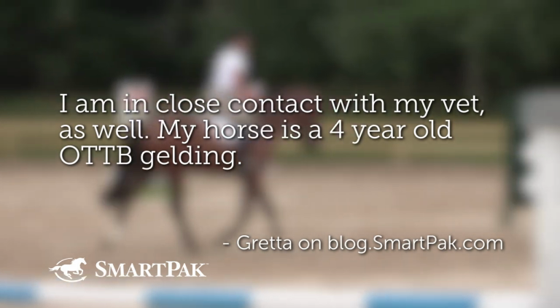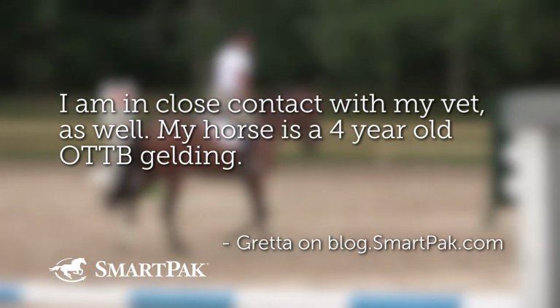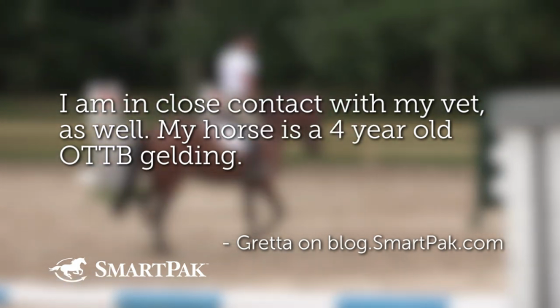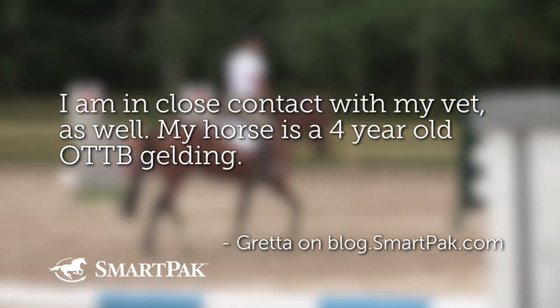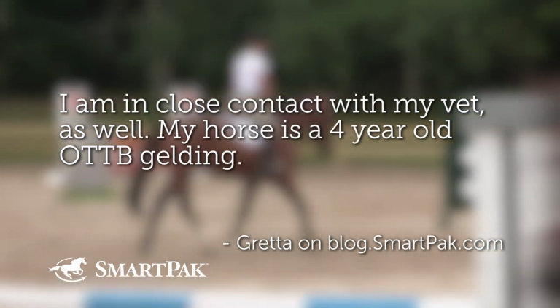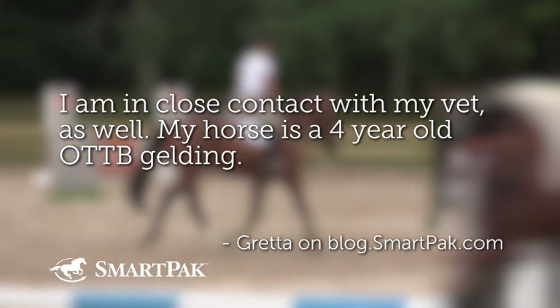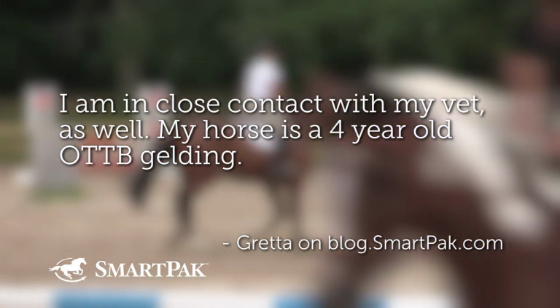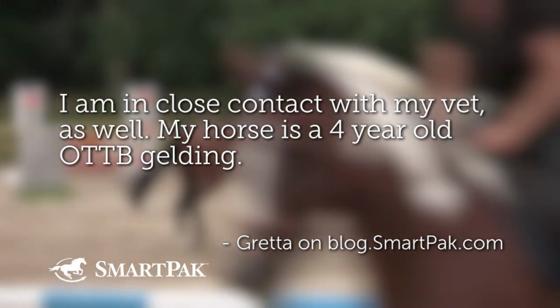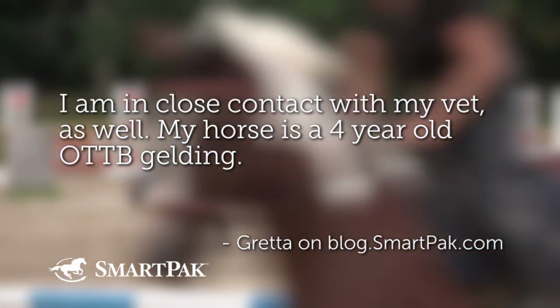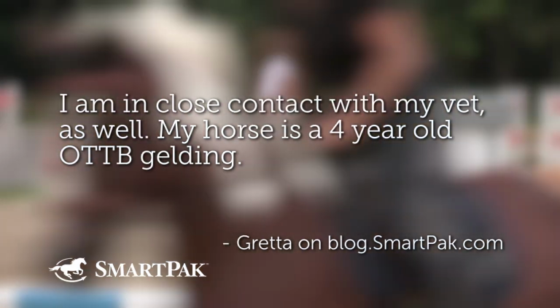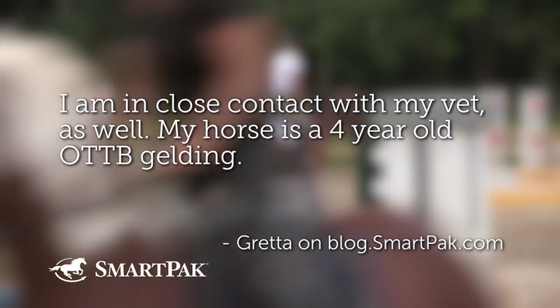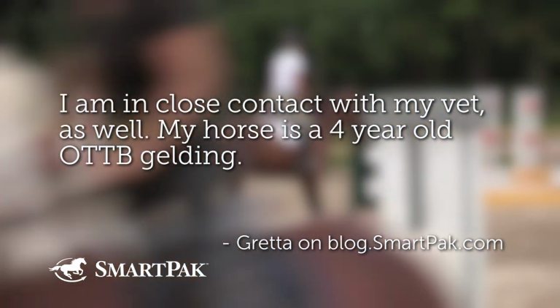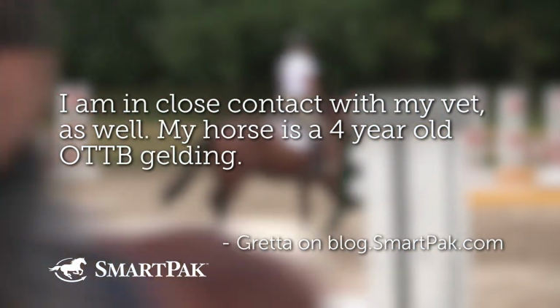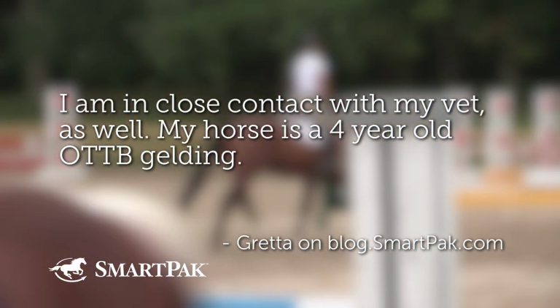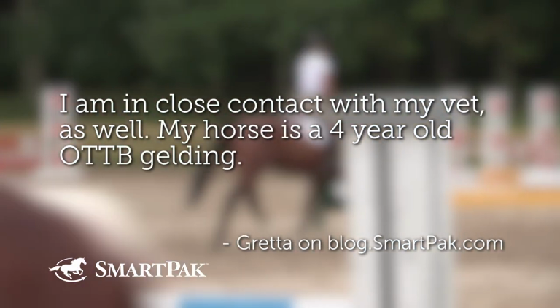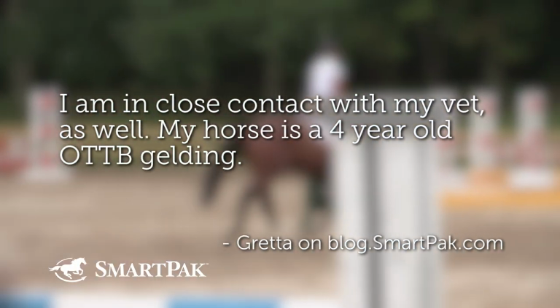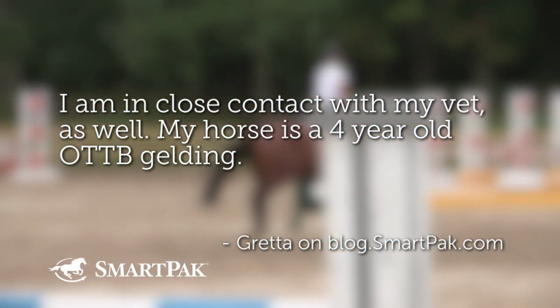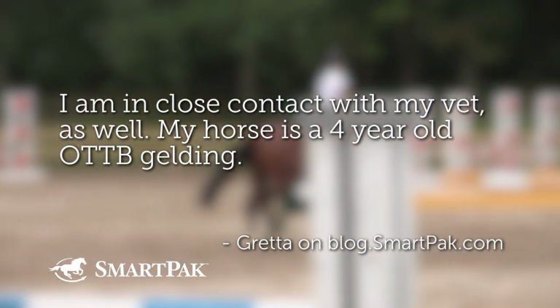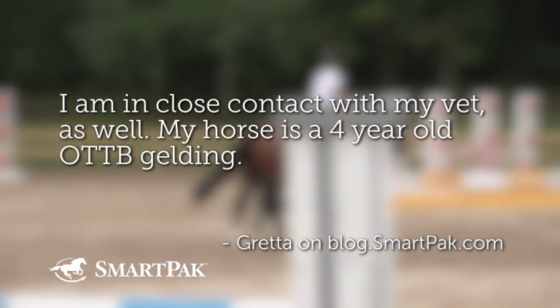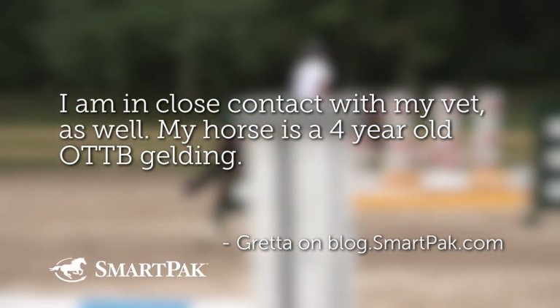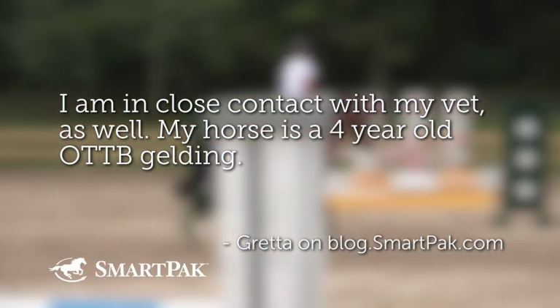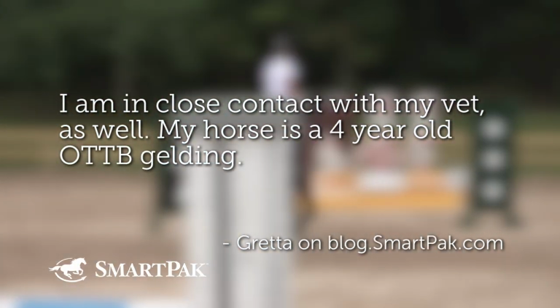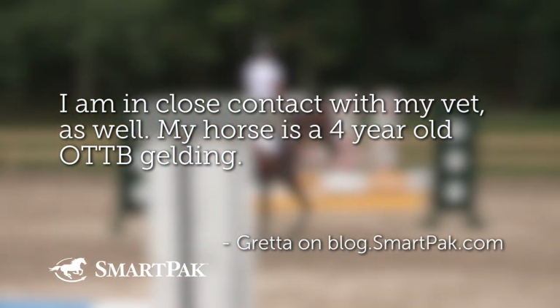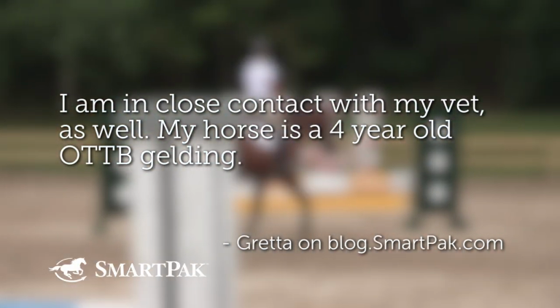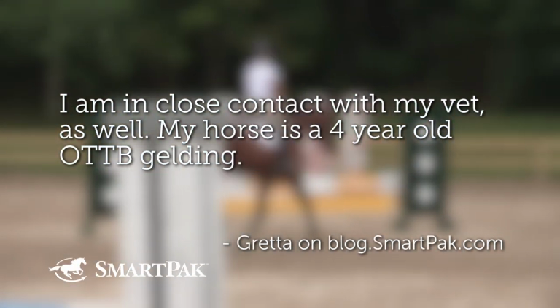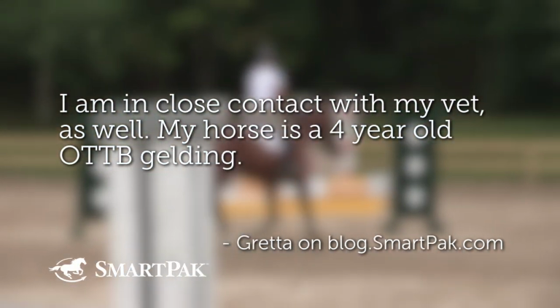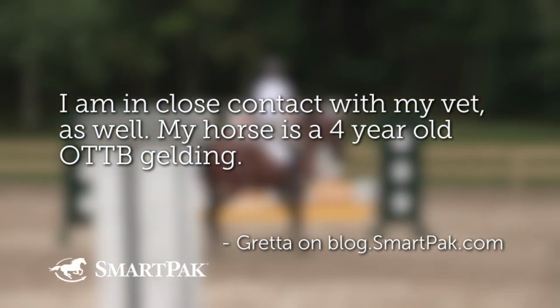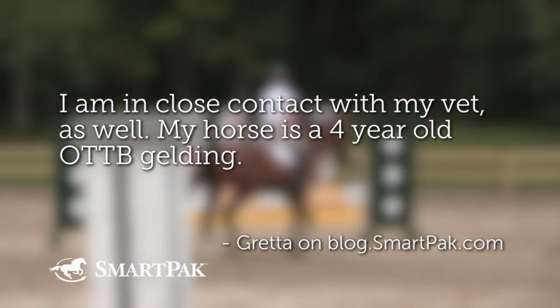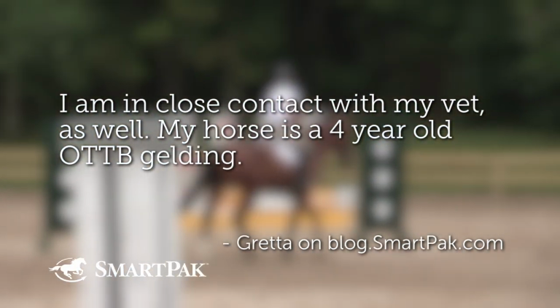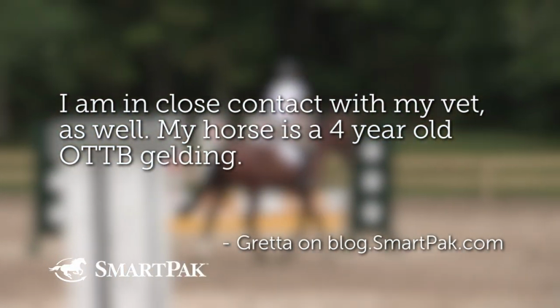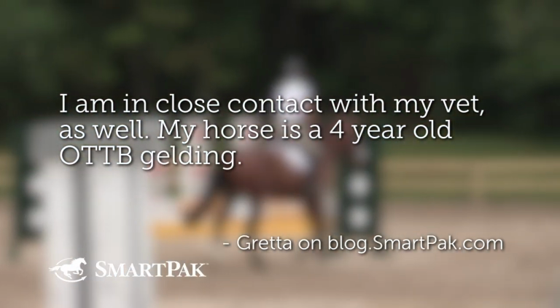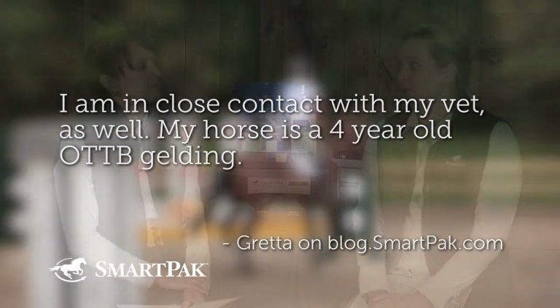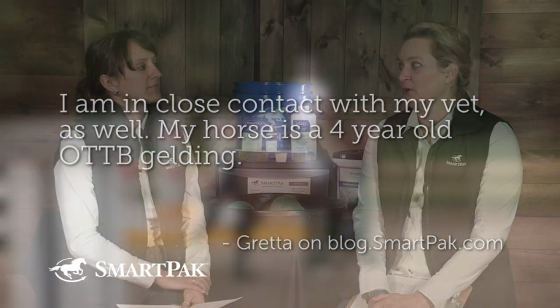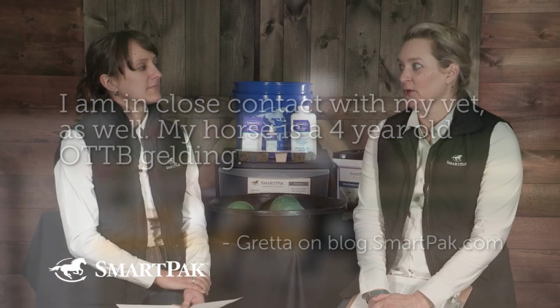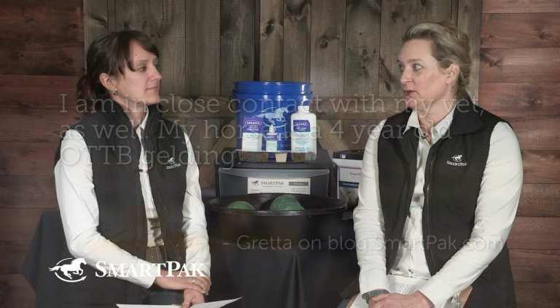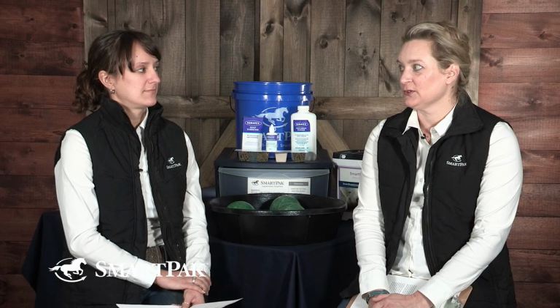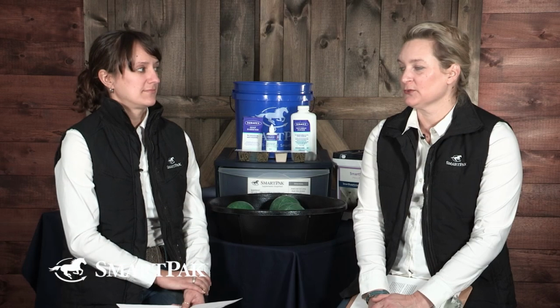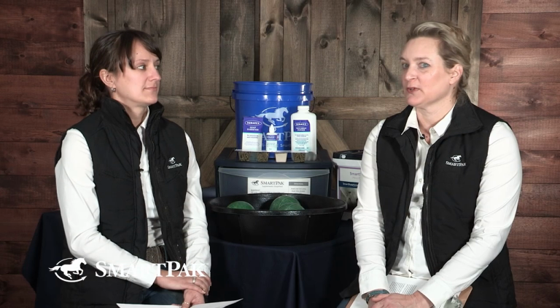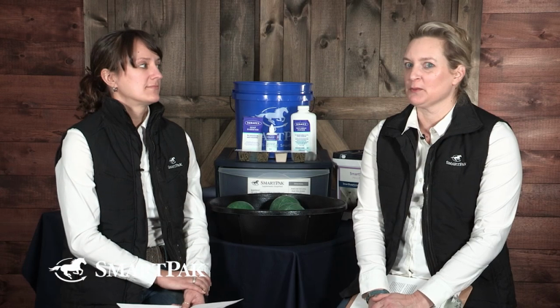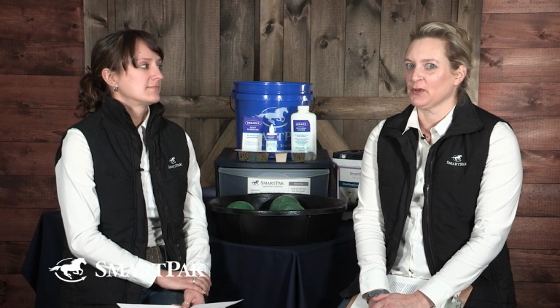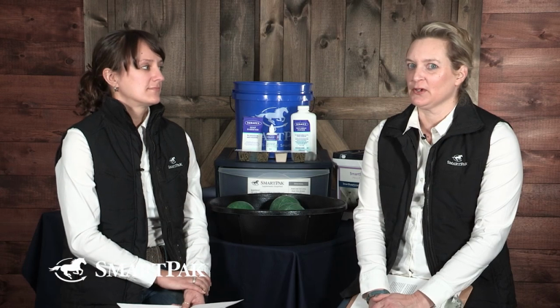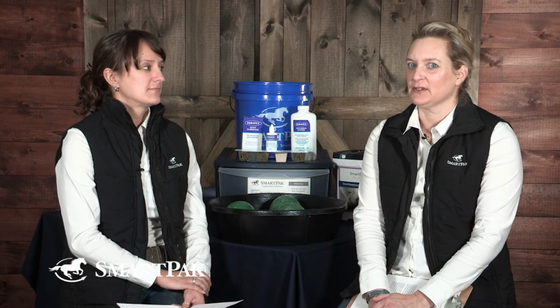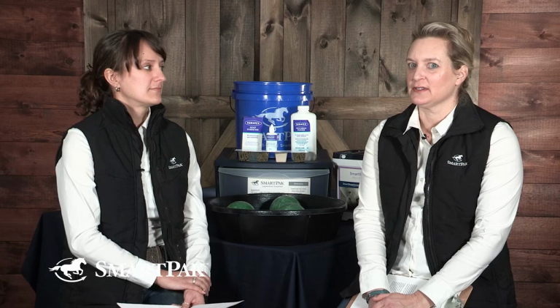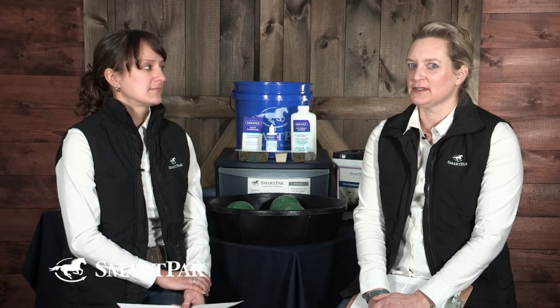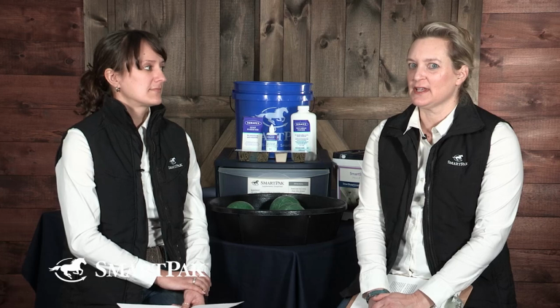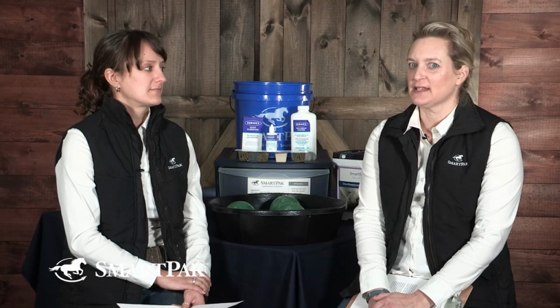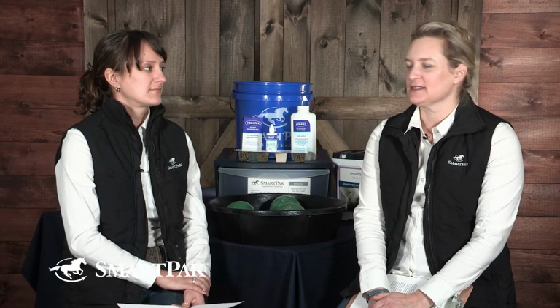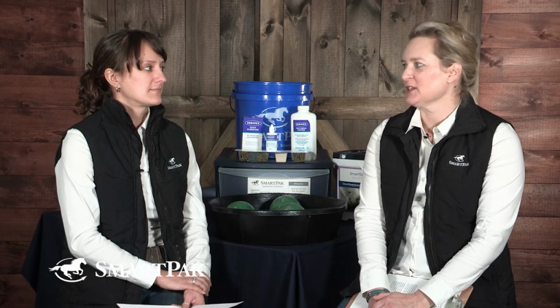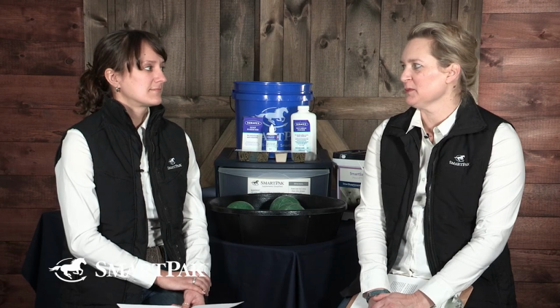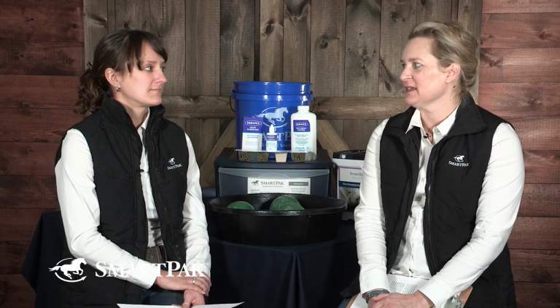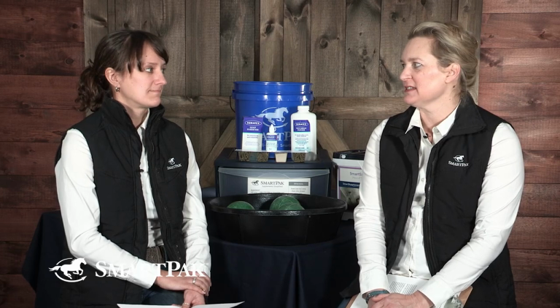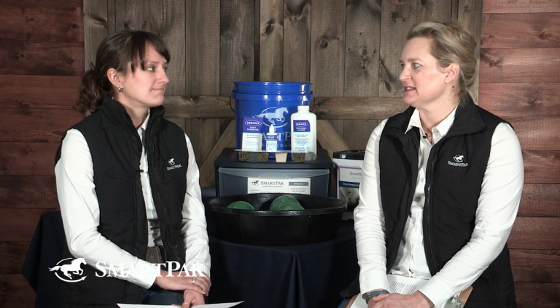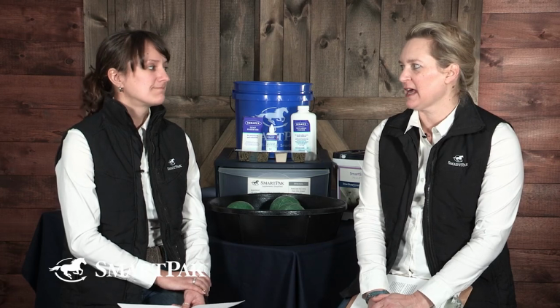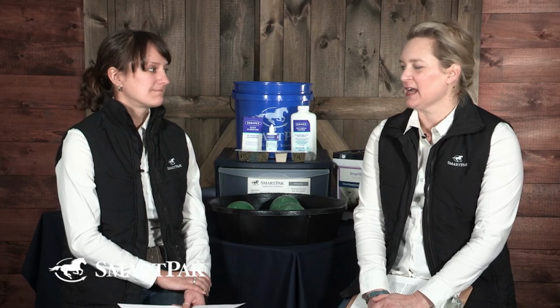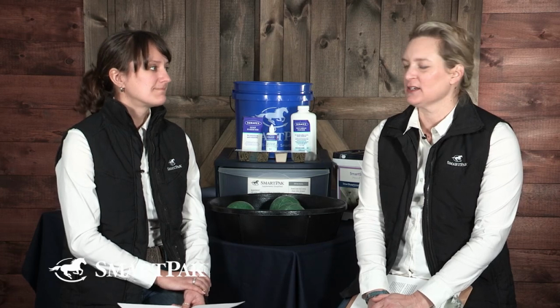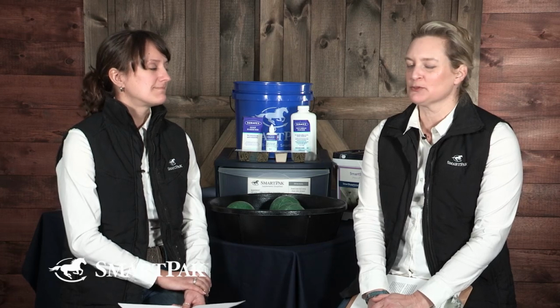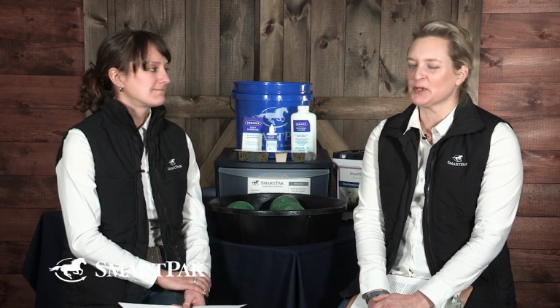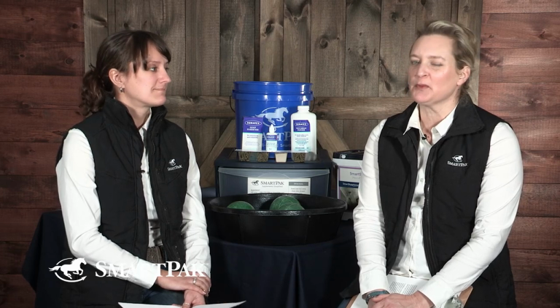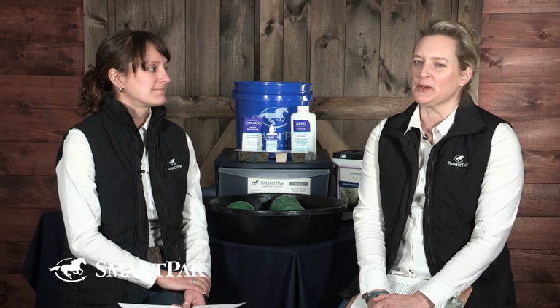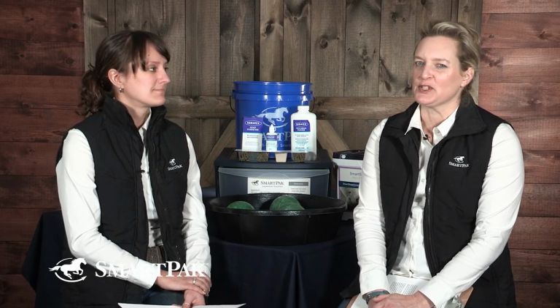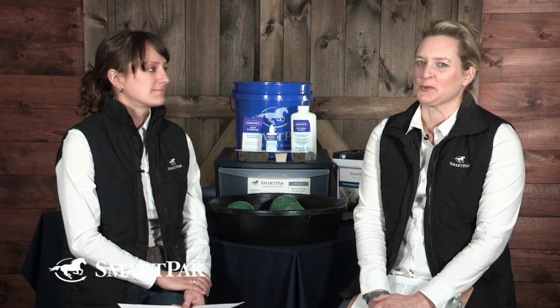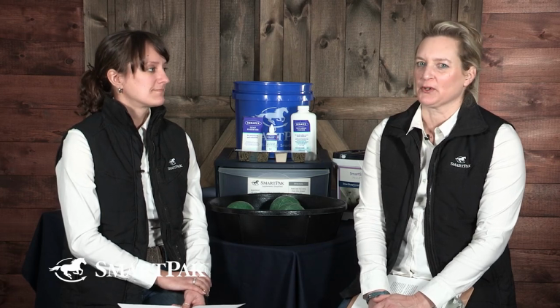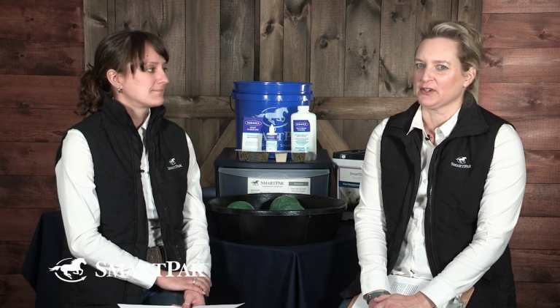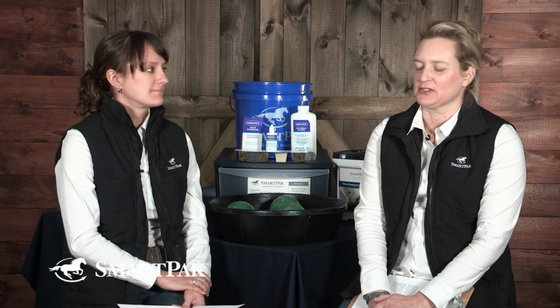My horse is a four-year-old OTTB gelding. Four-year-old ring bone — that's a little bit sad, because ring bone is progressive.